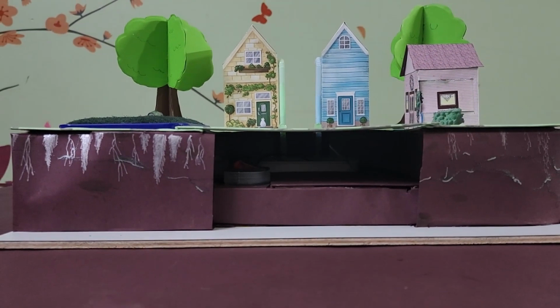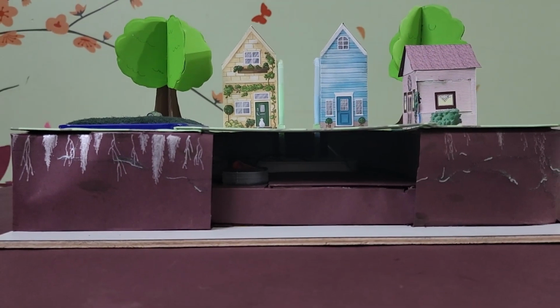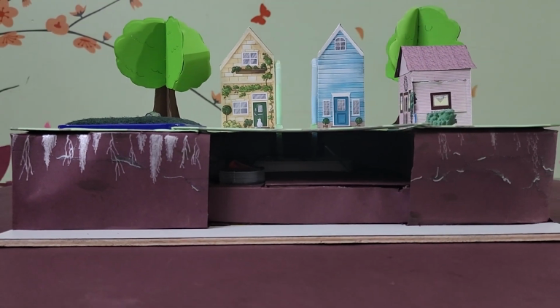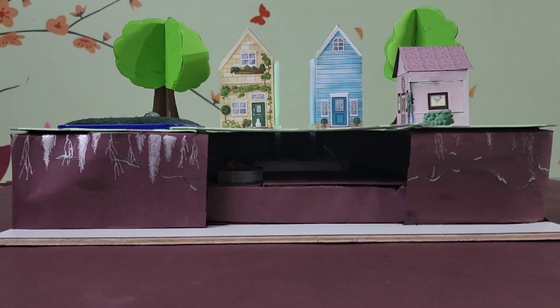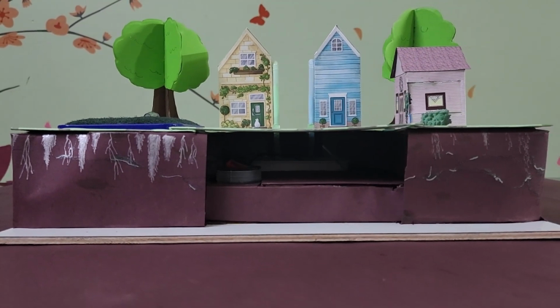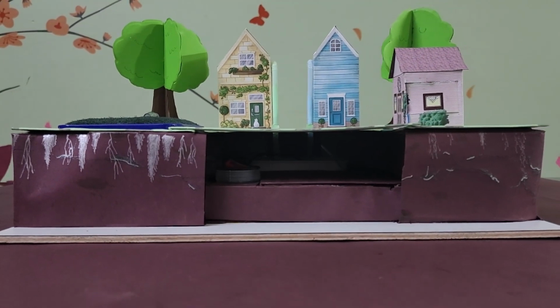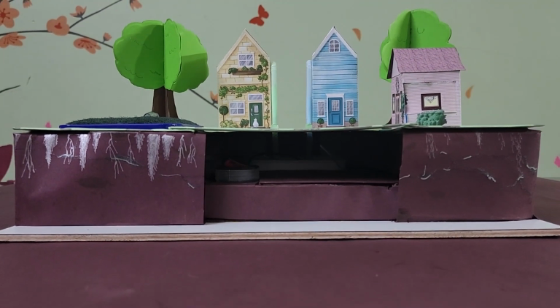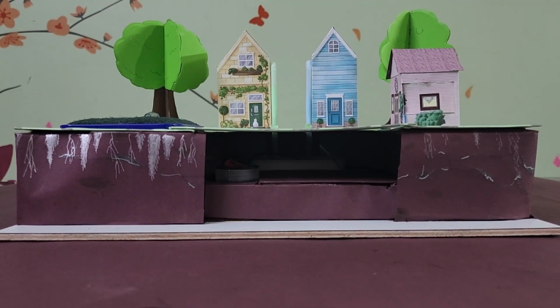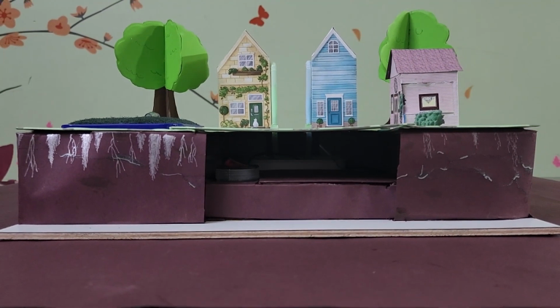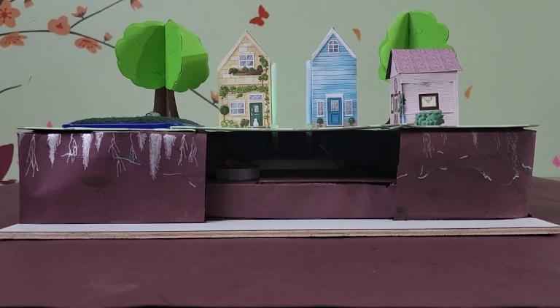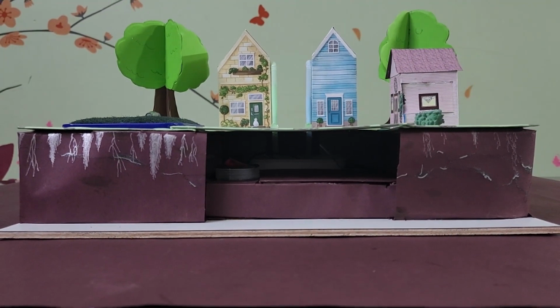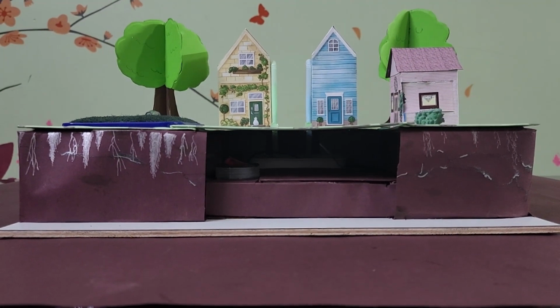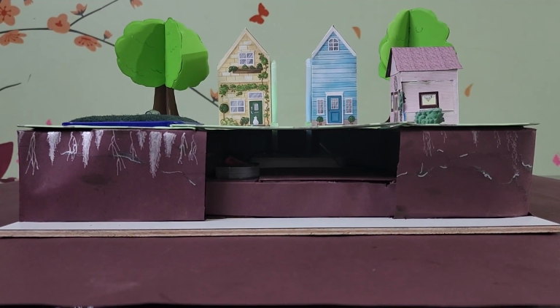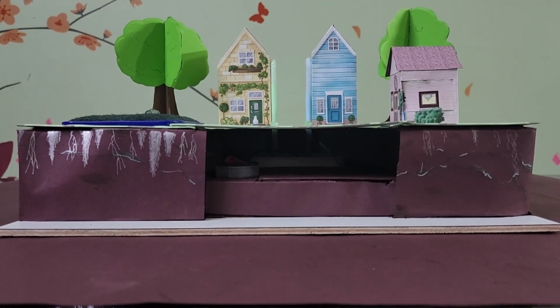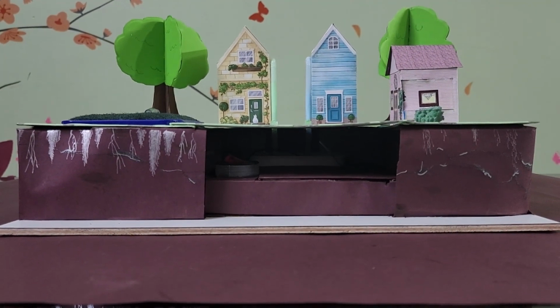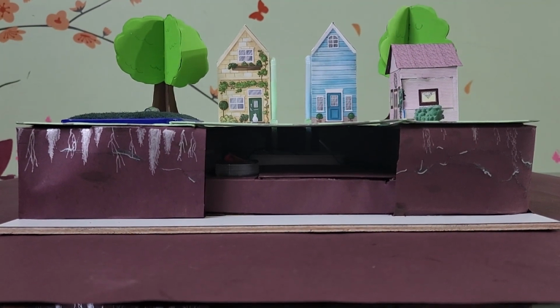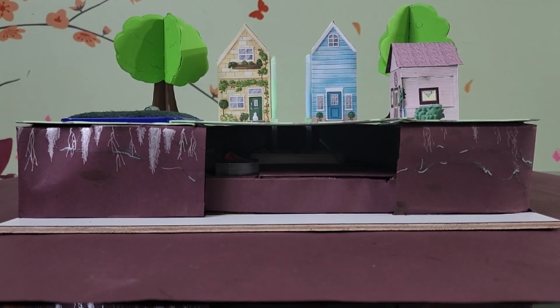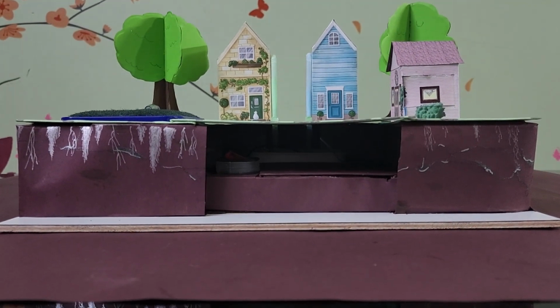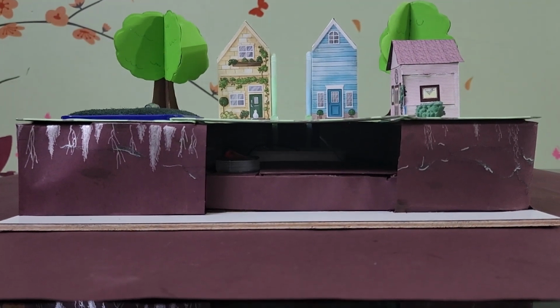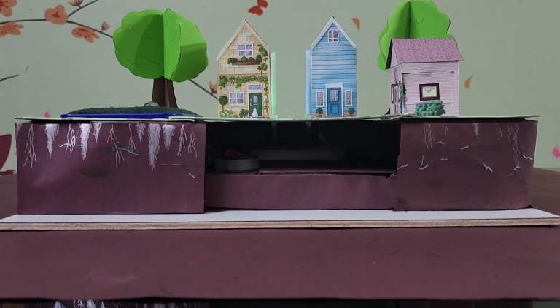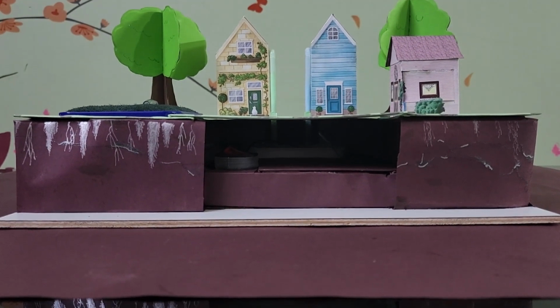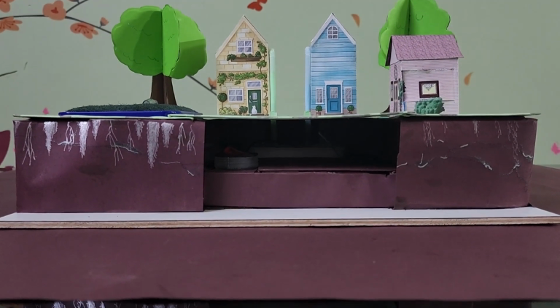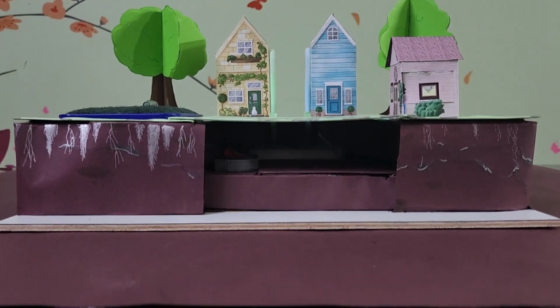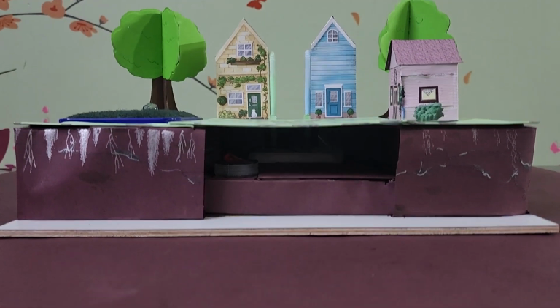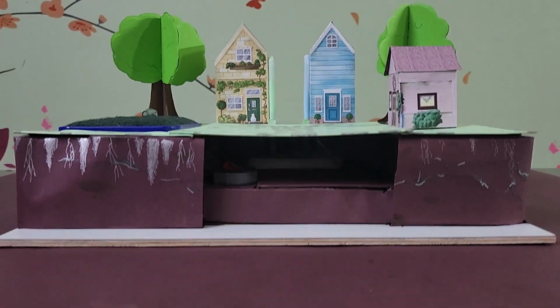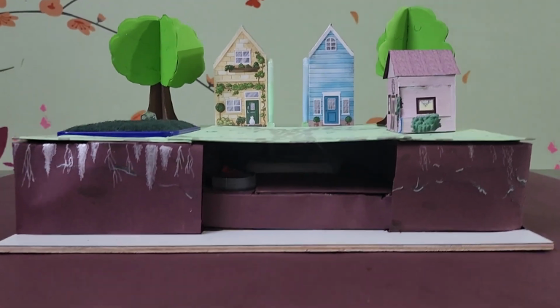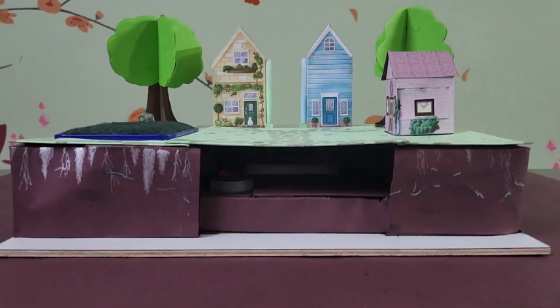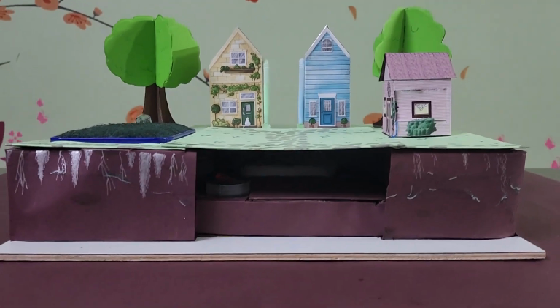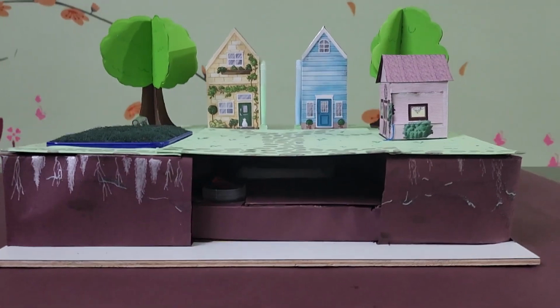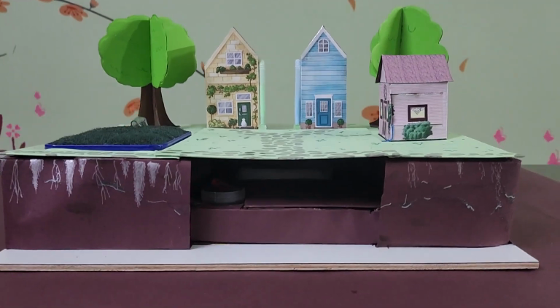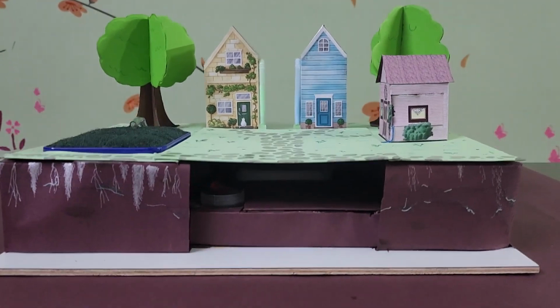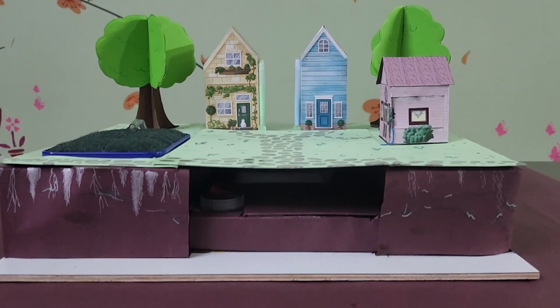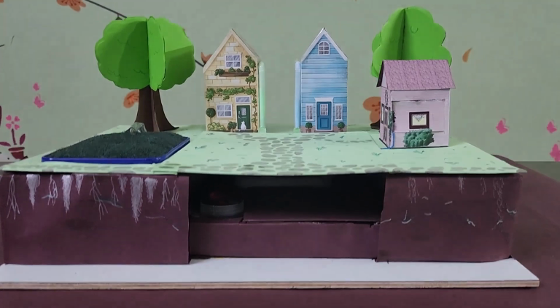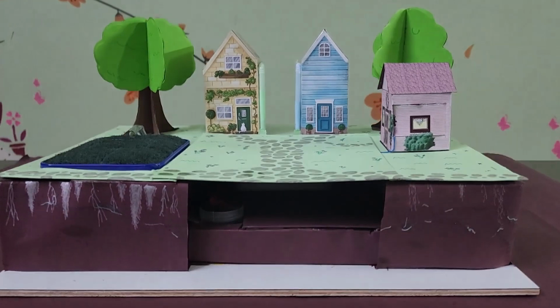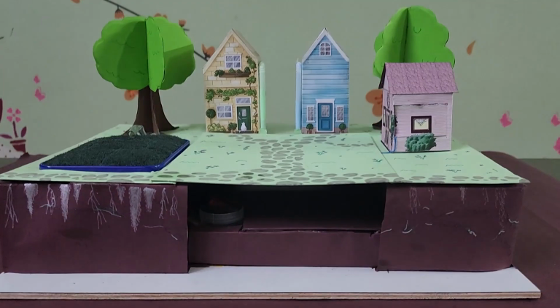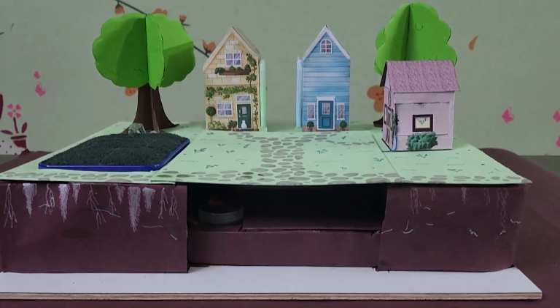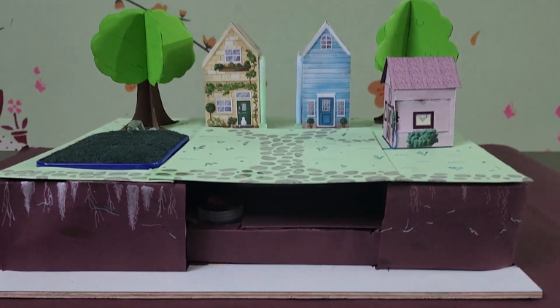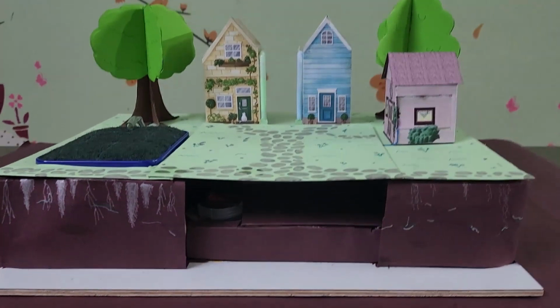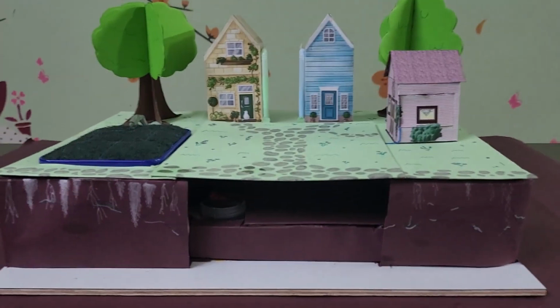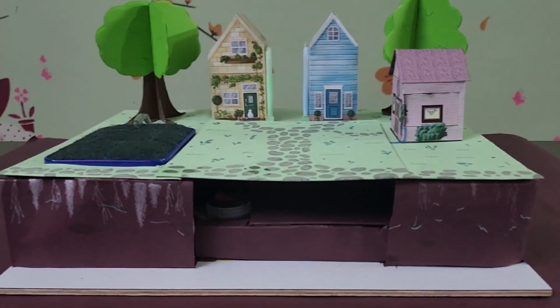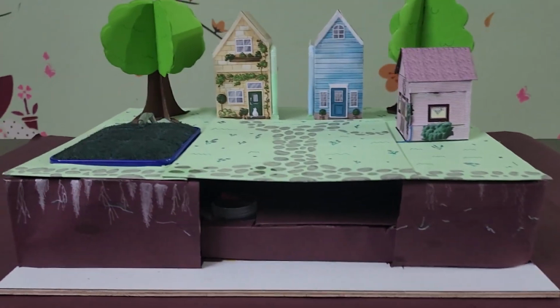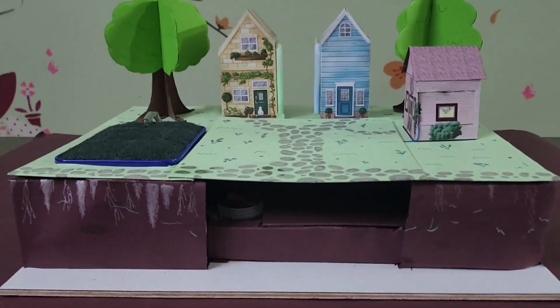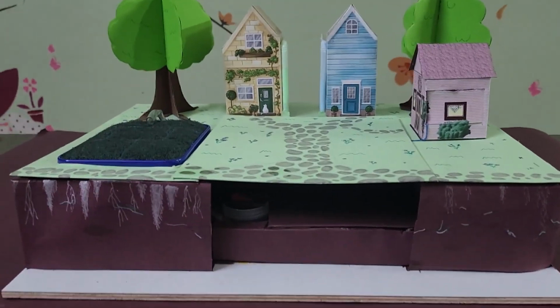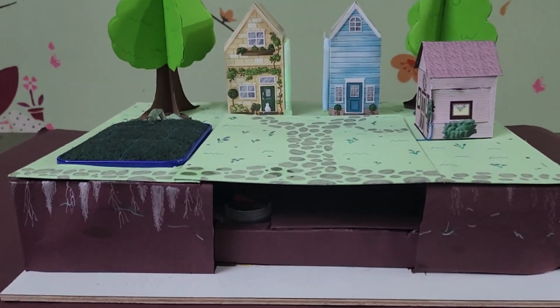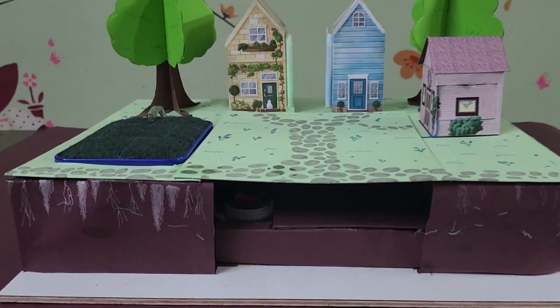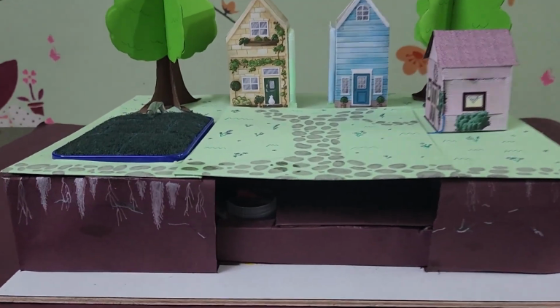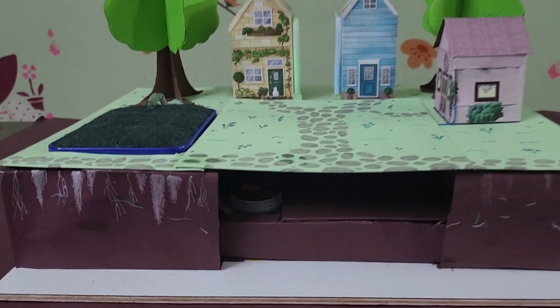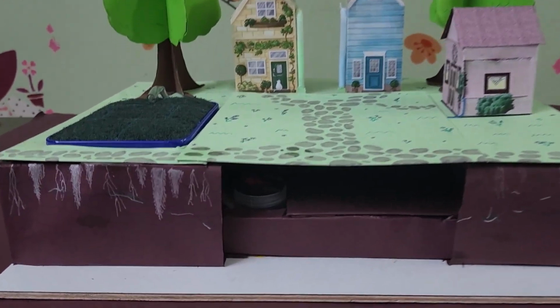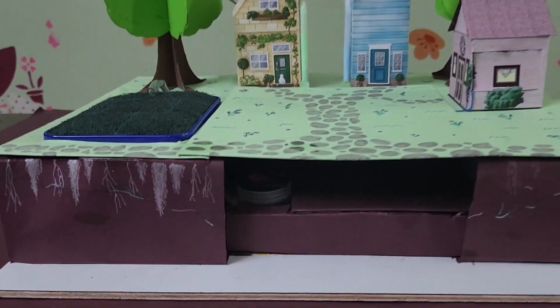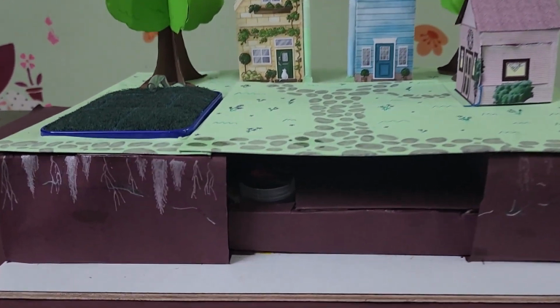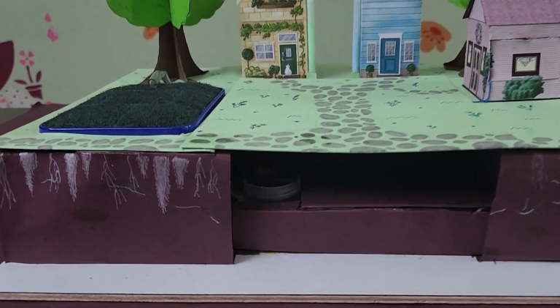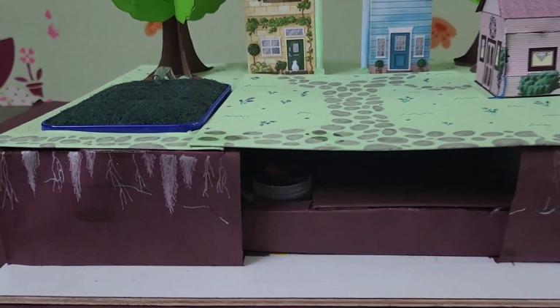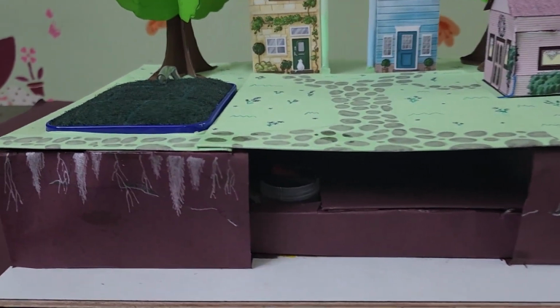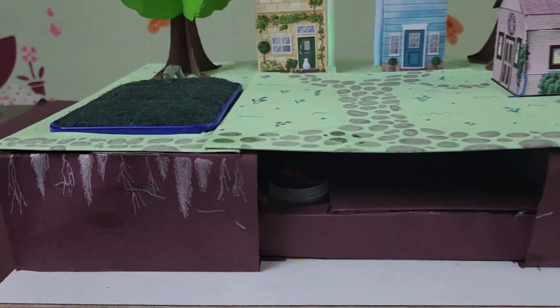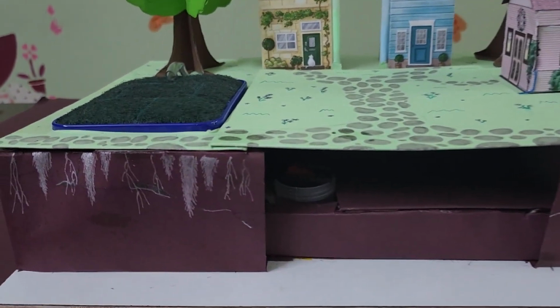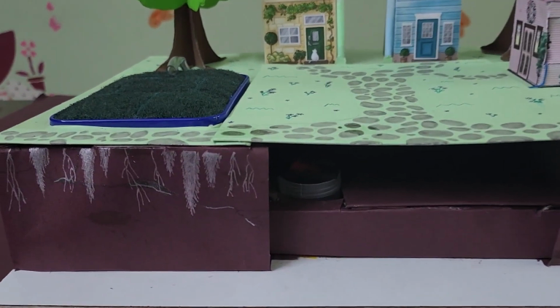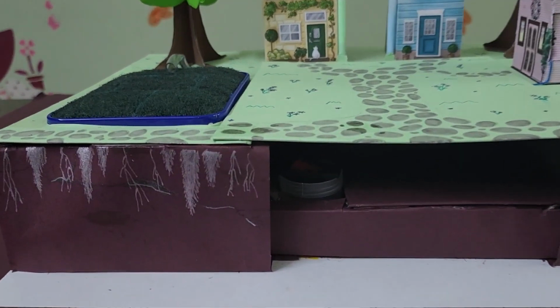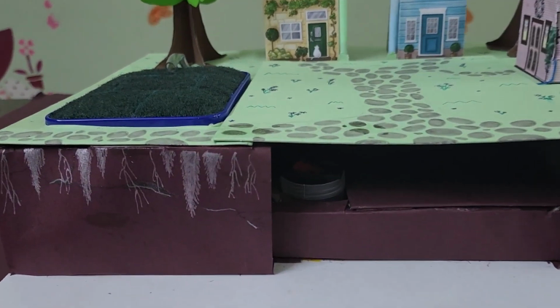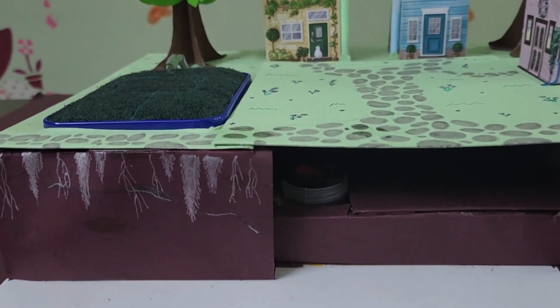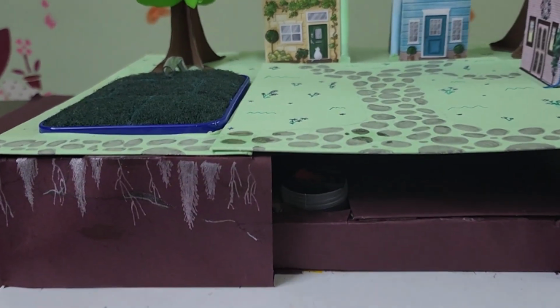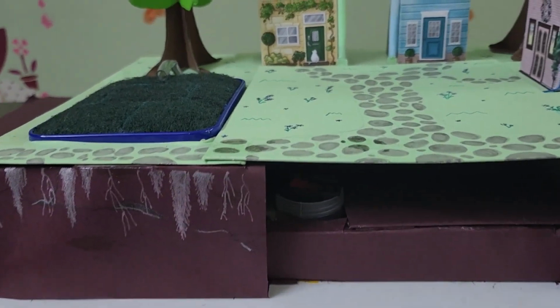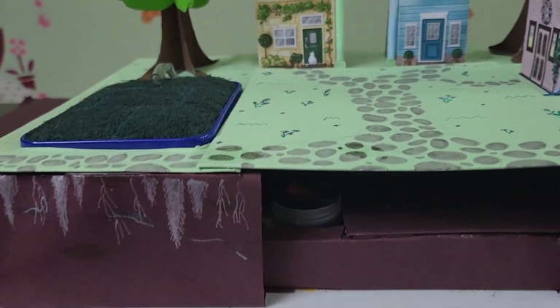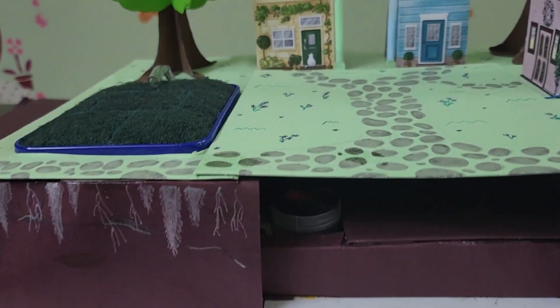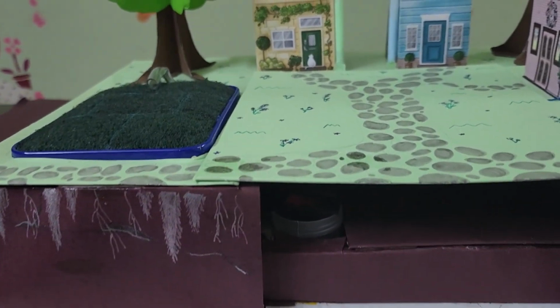Hello everyone! In this video, let's see how me and my dad made a working water harvesting model.